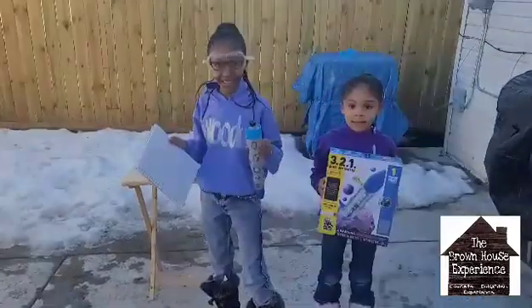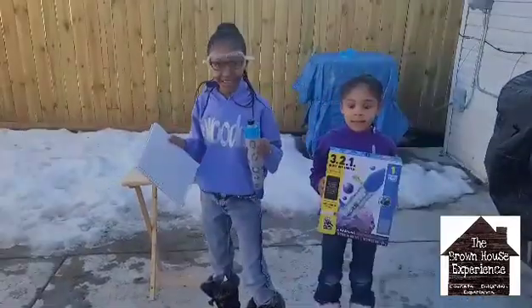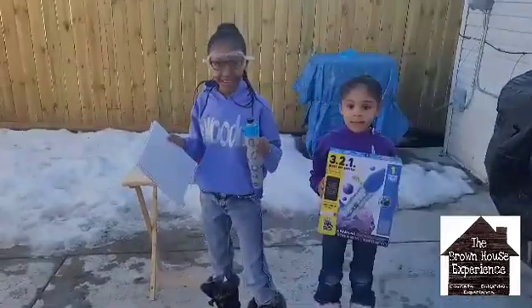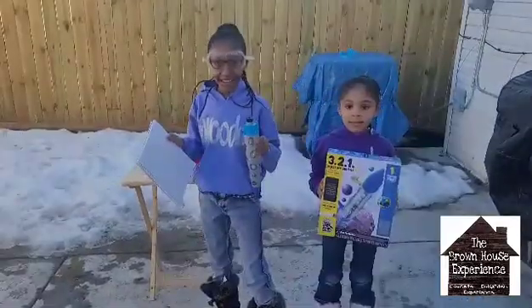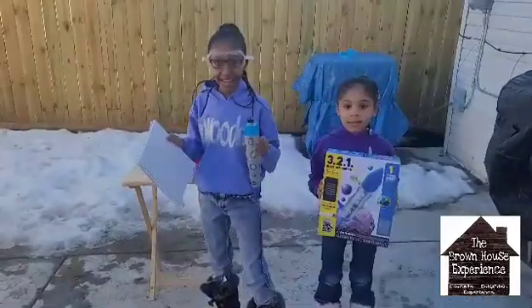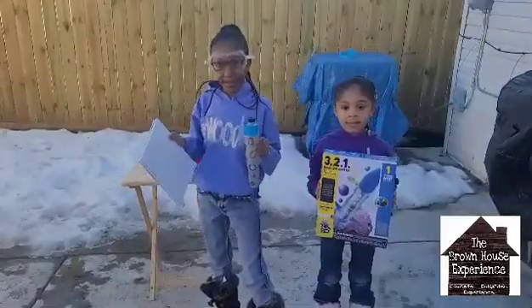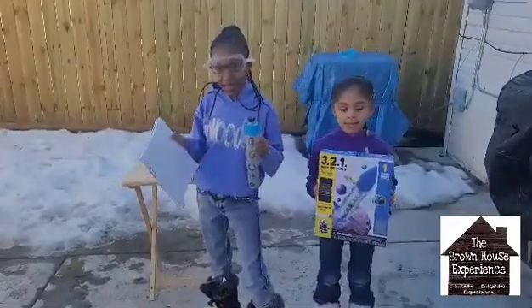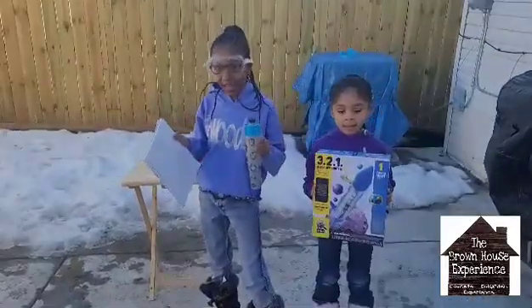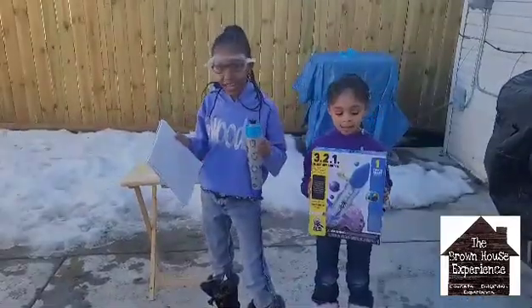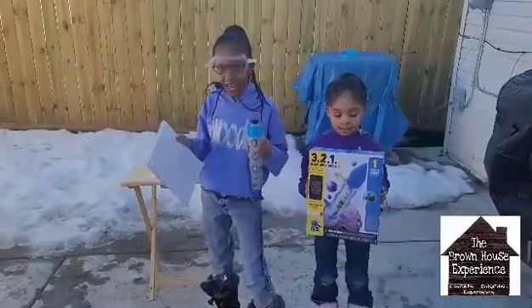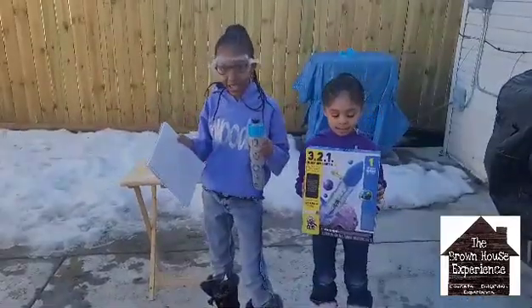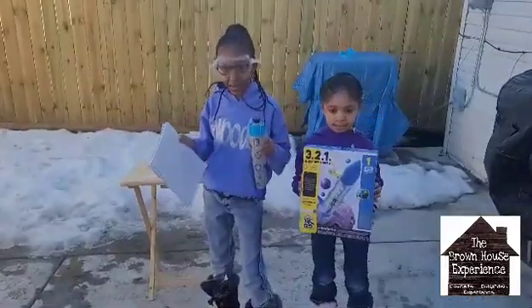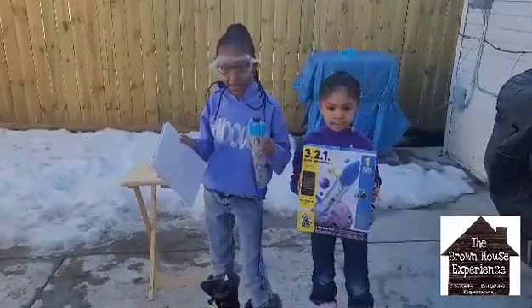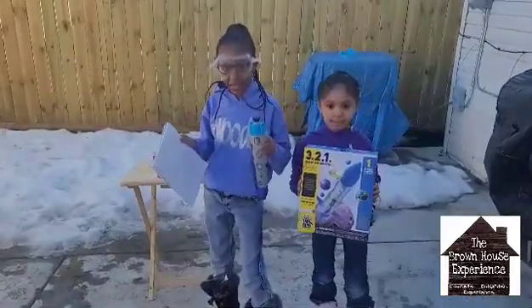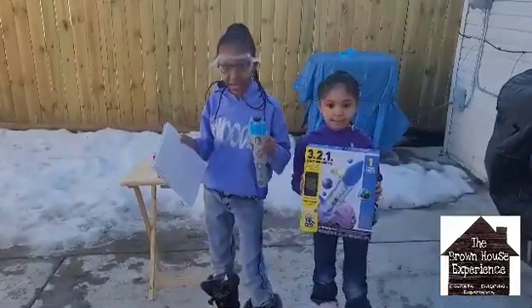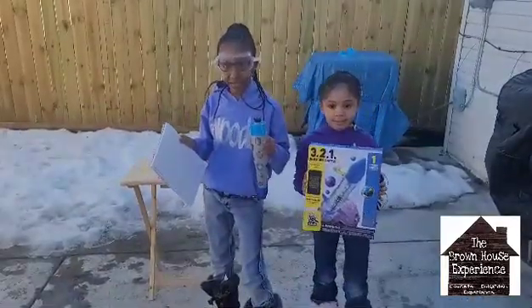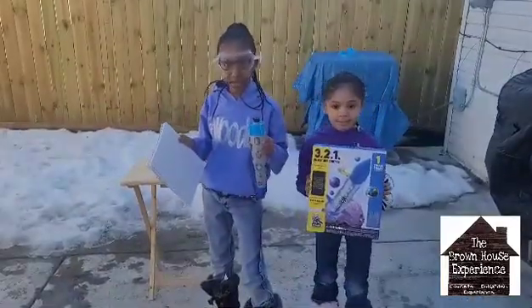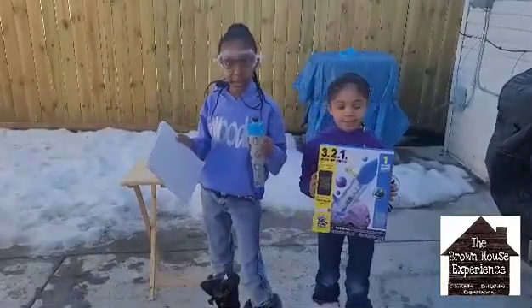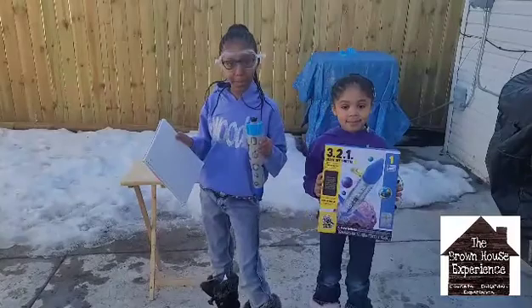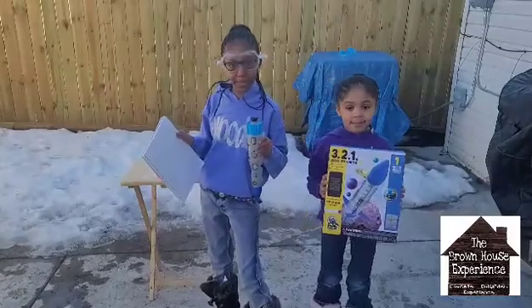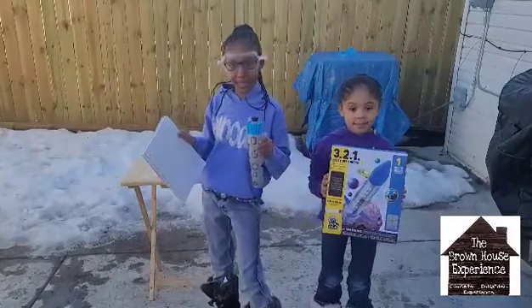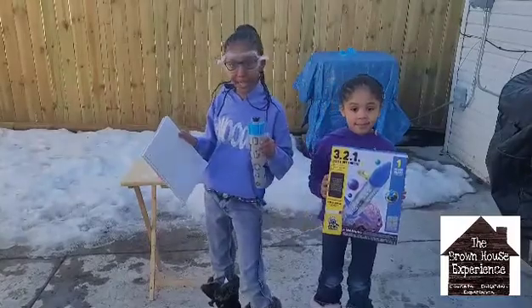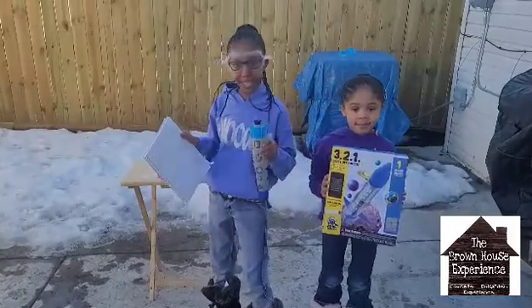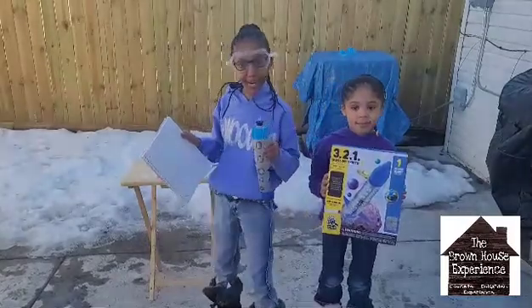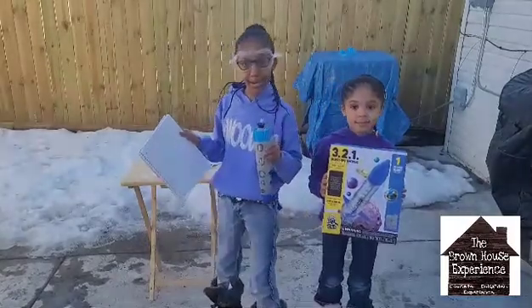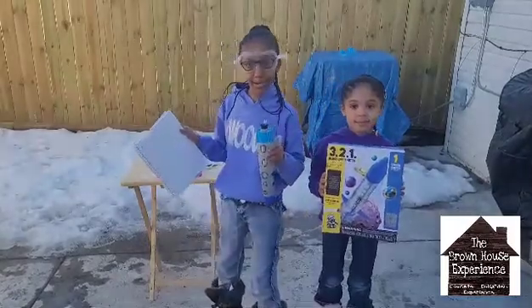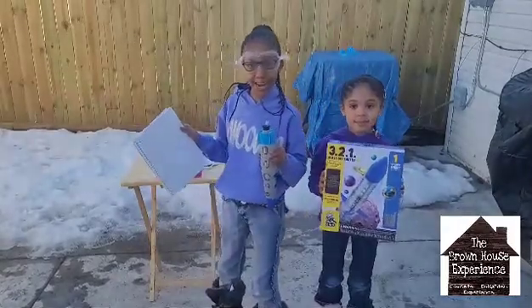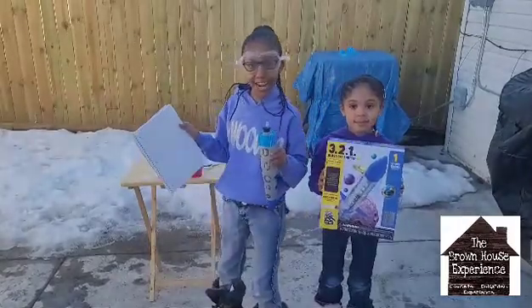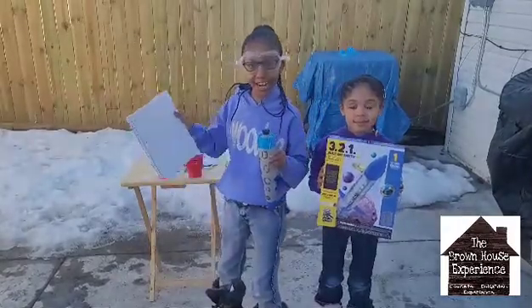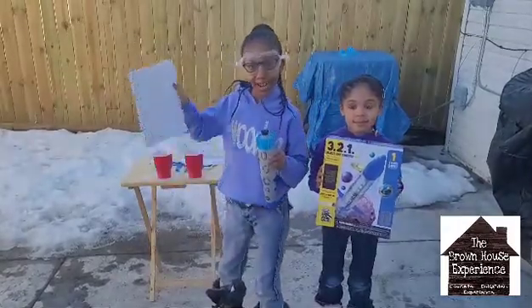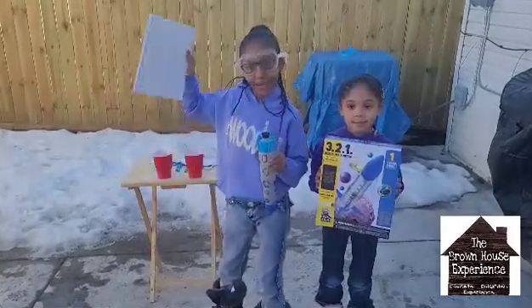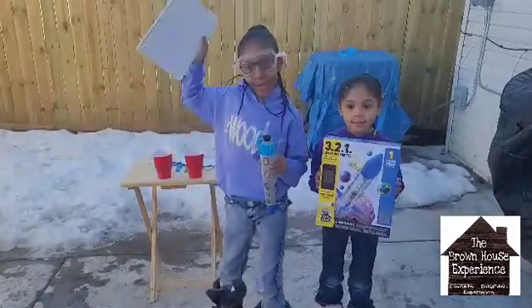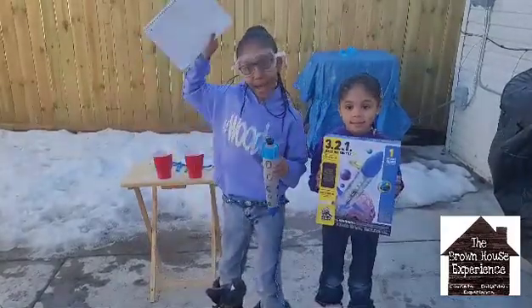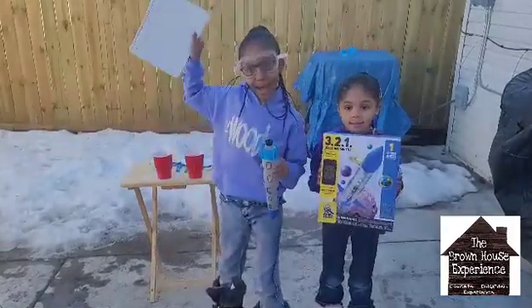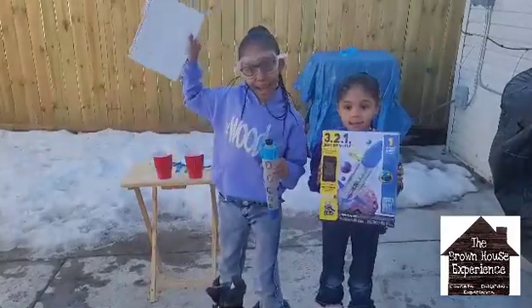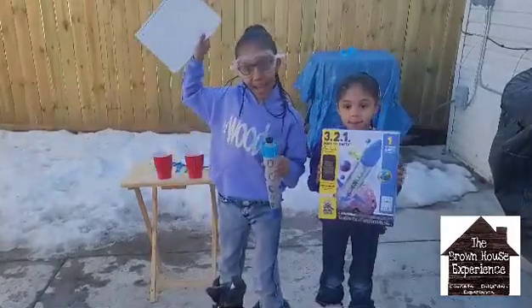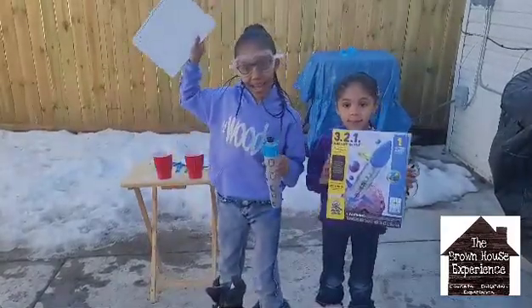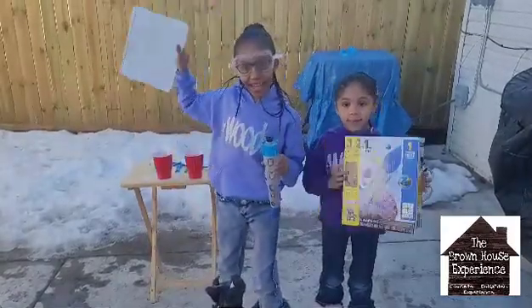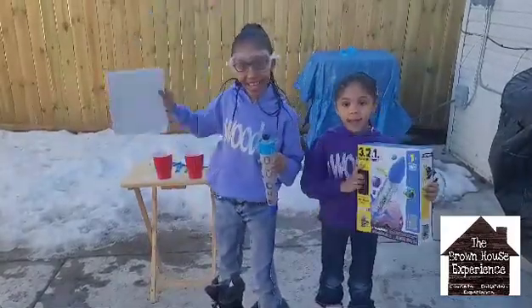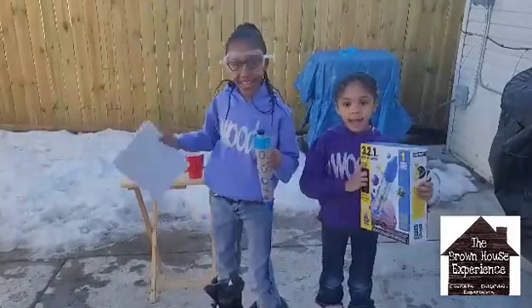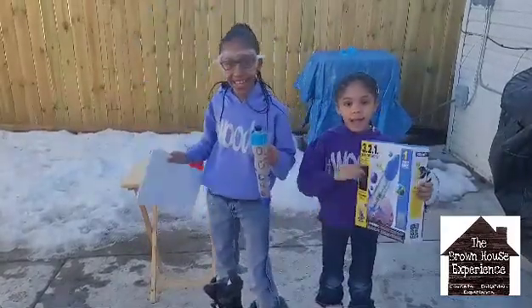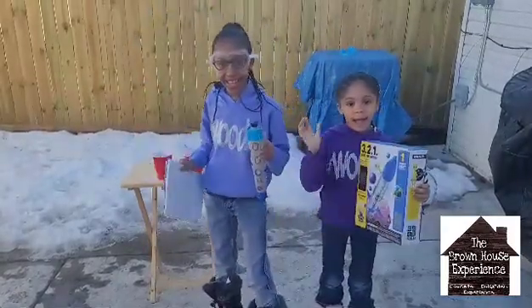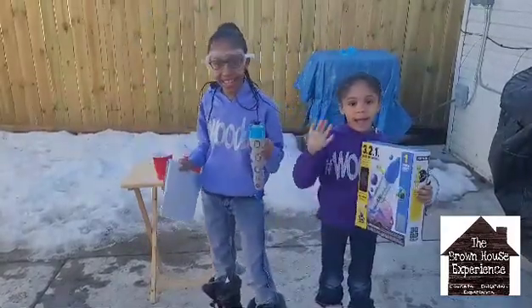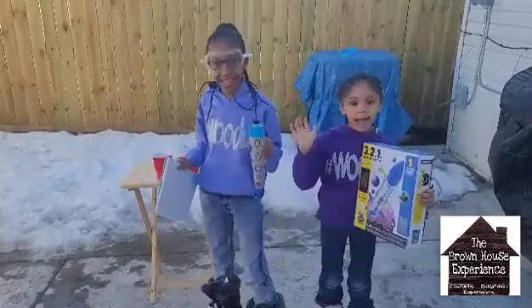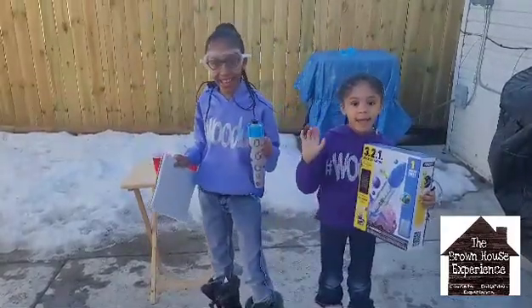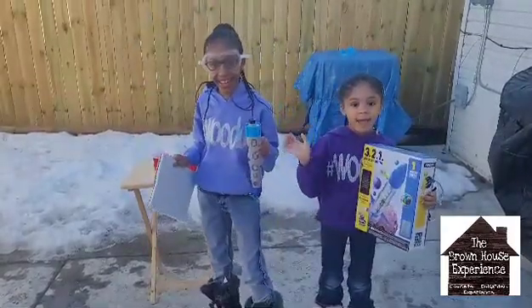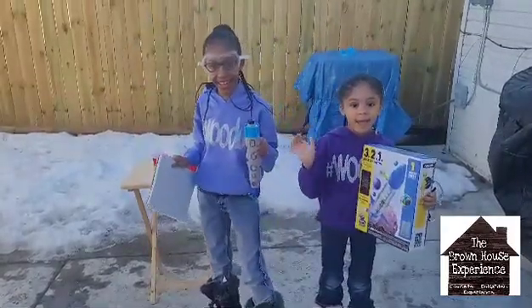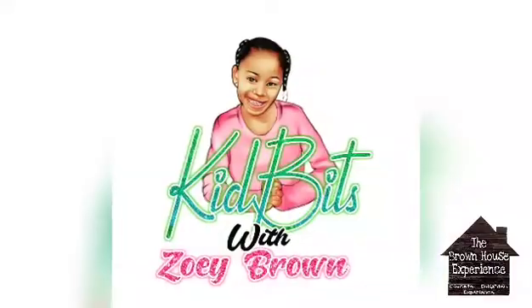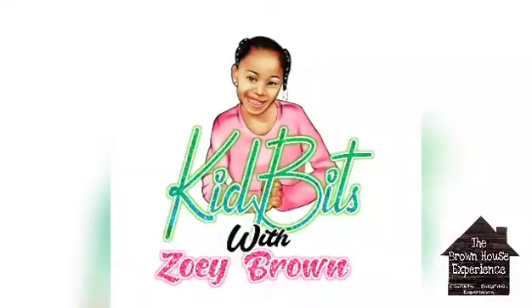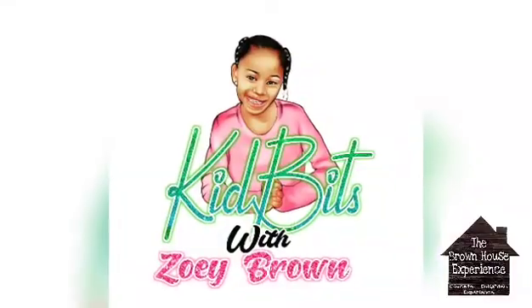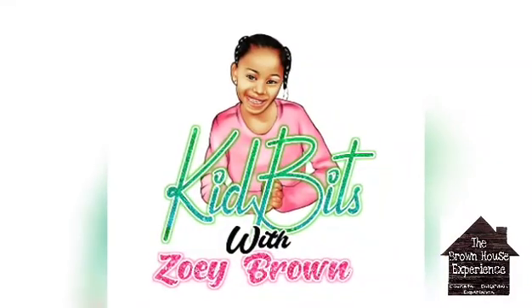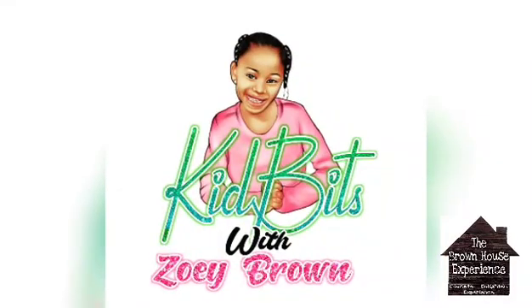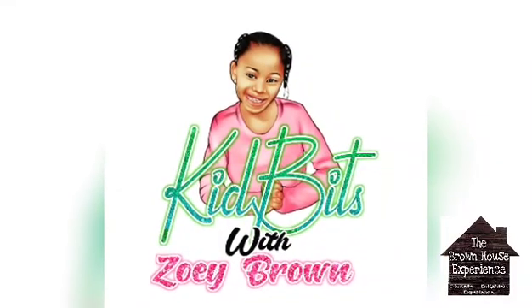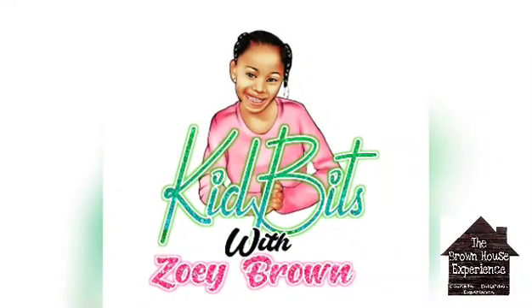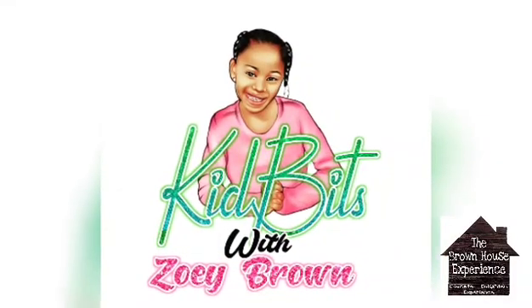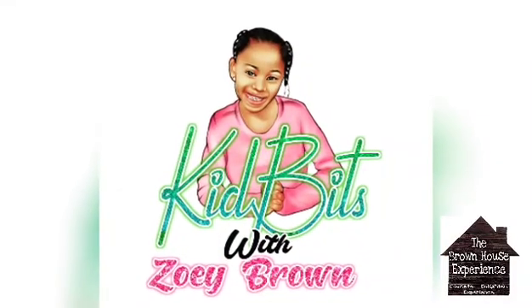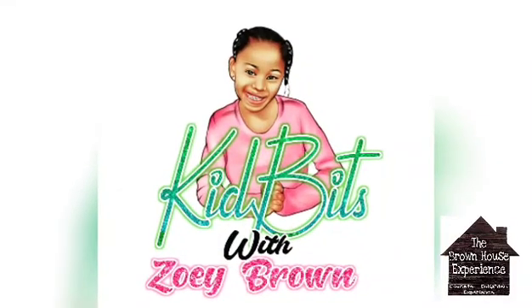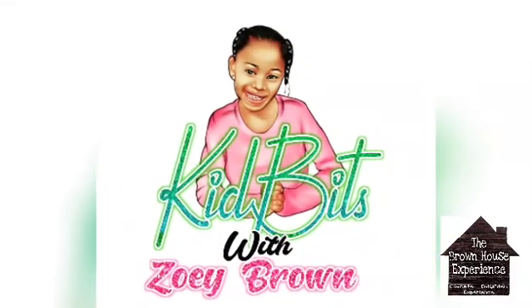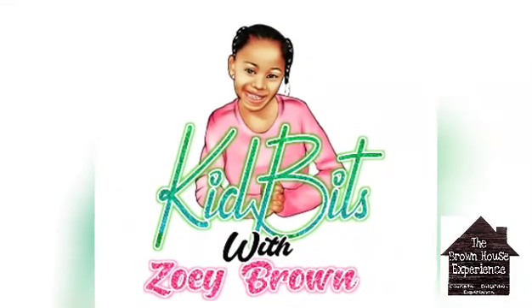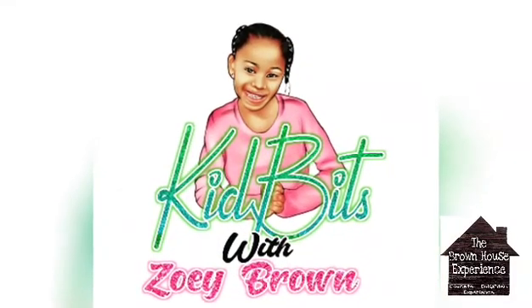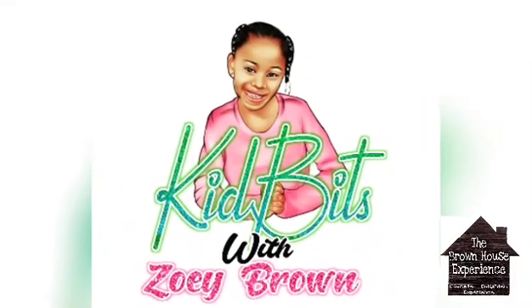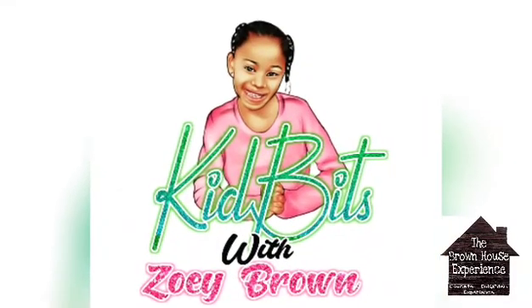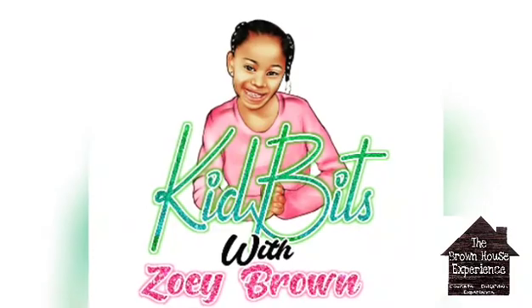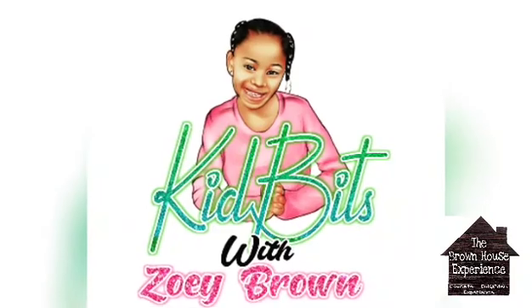Catch me on the next episode of Kid Bits with Zoe. Bye!